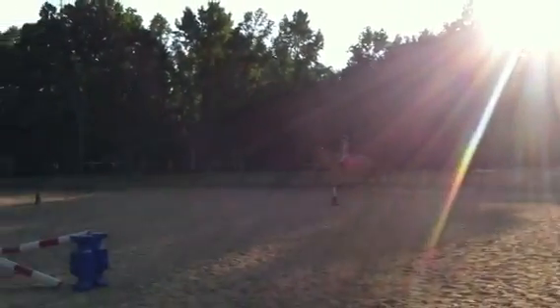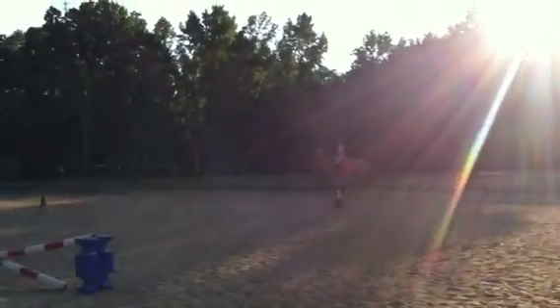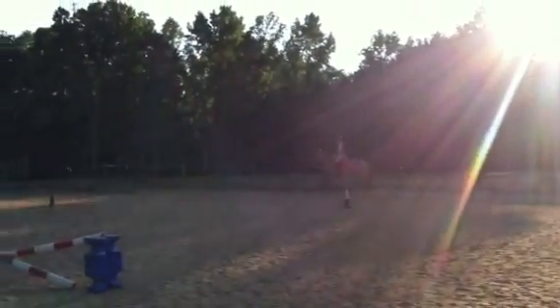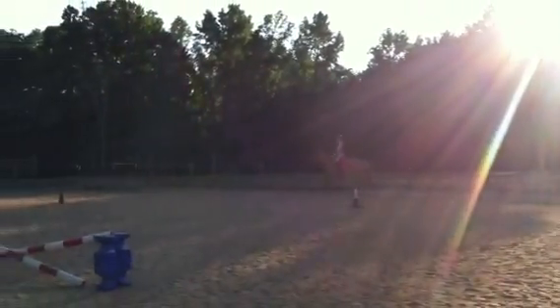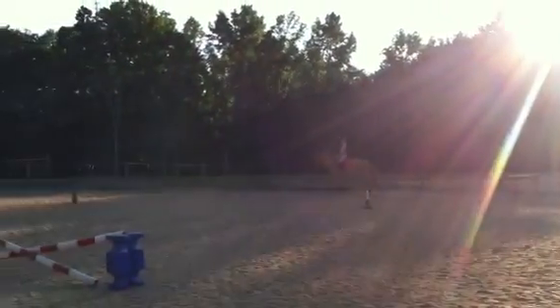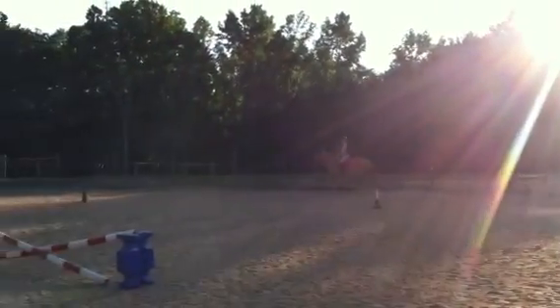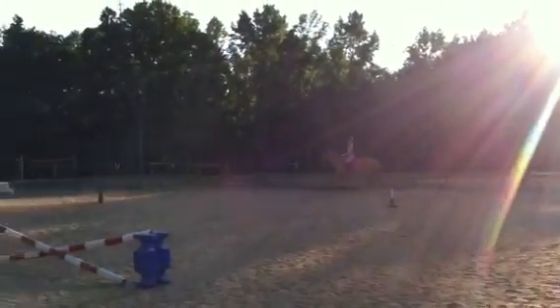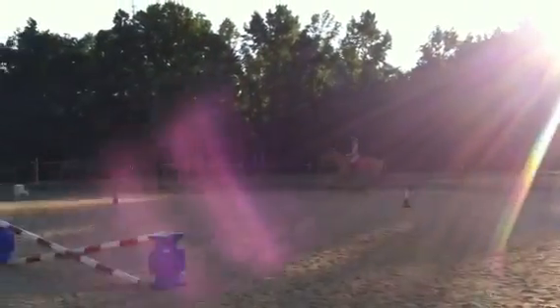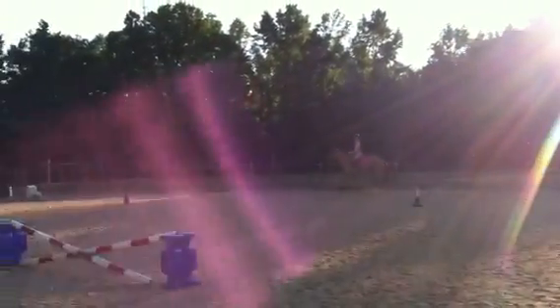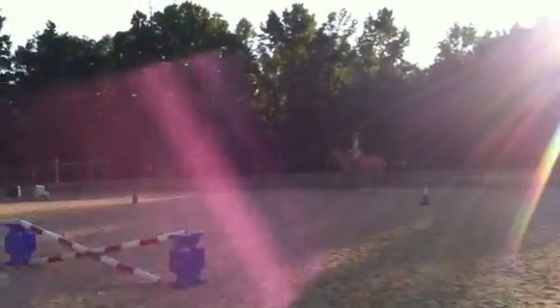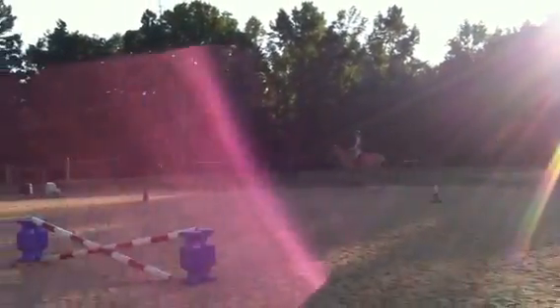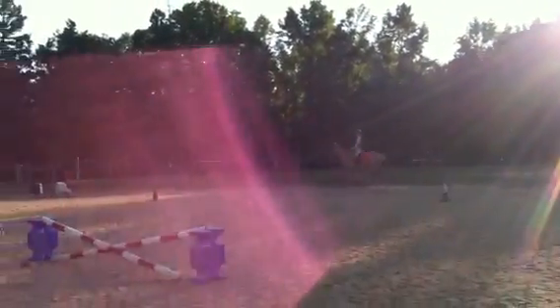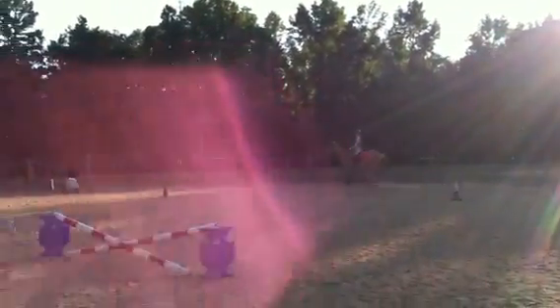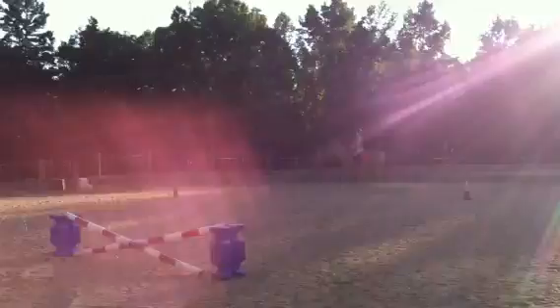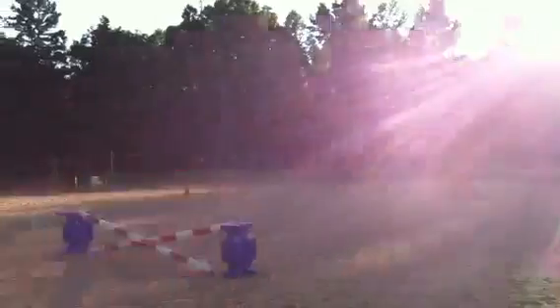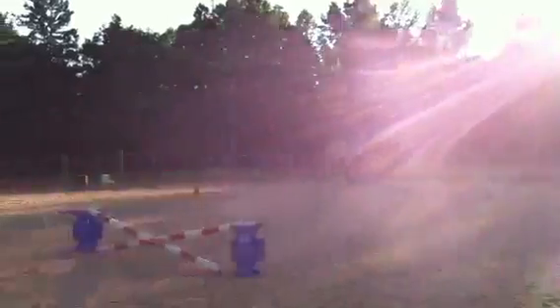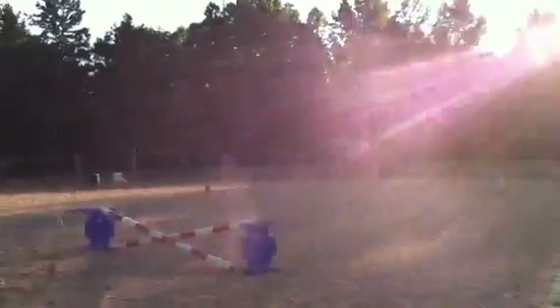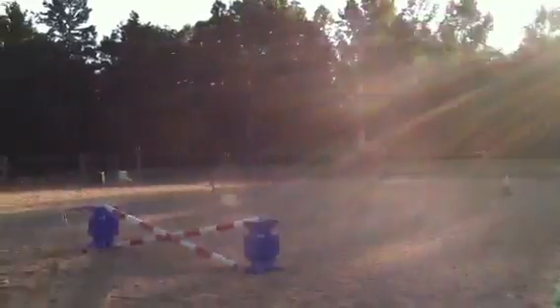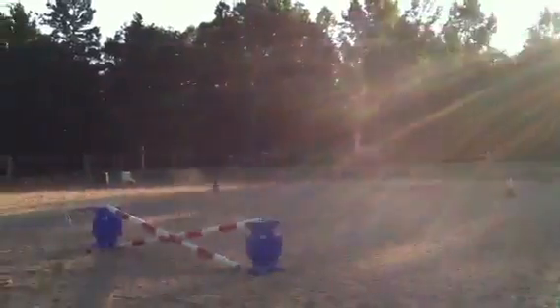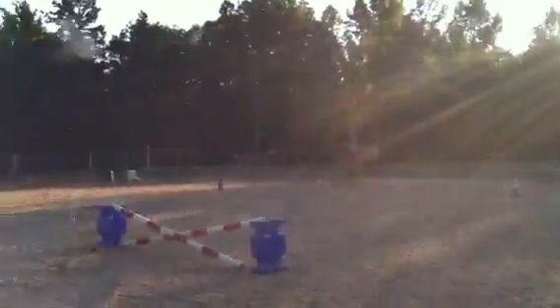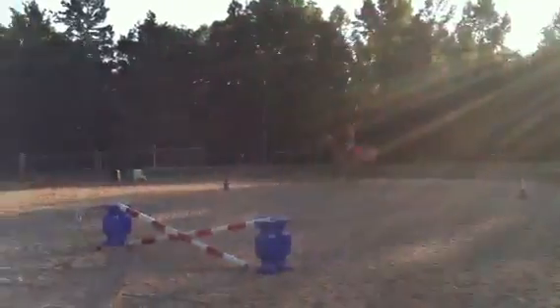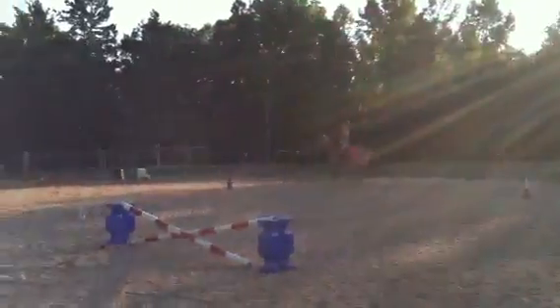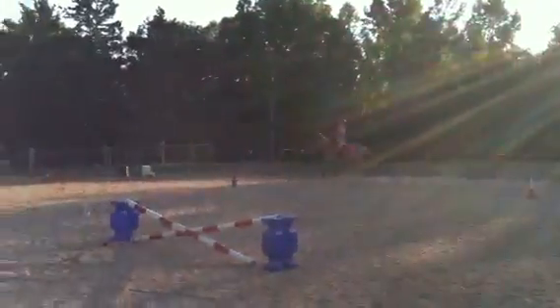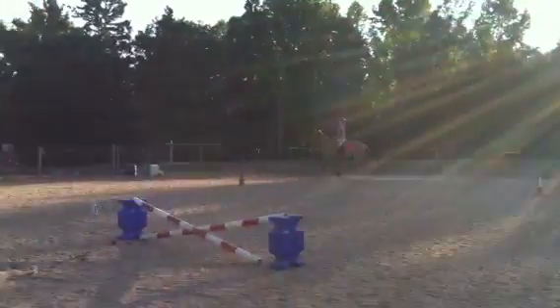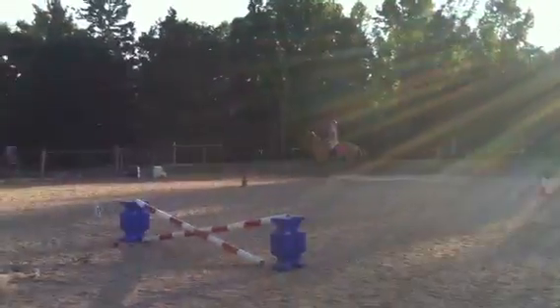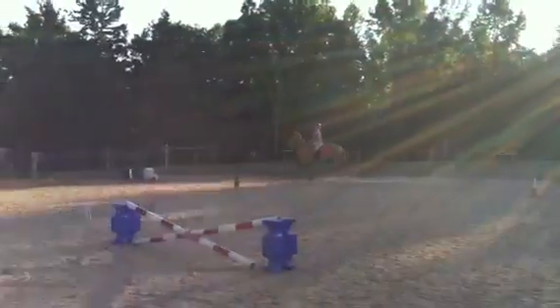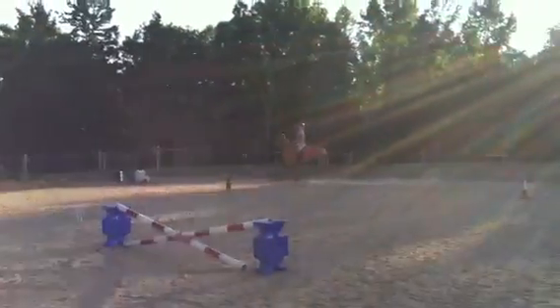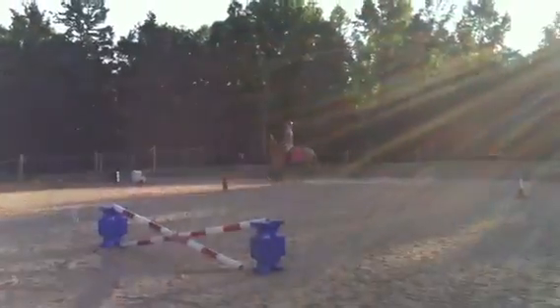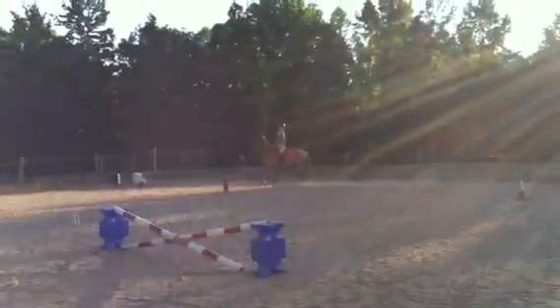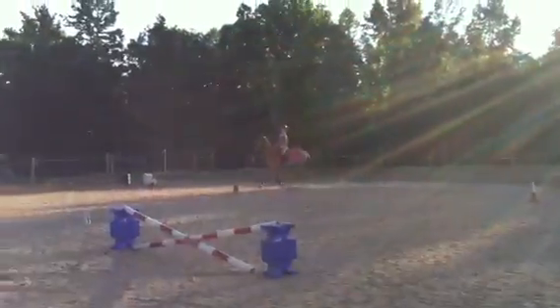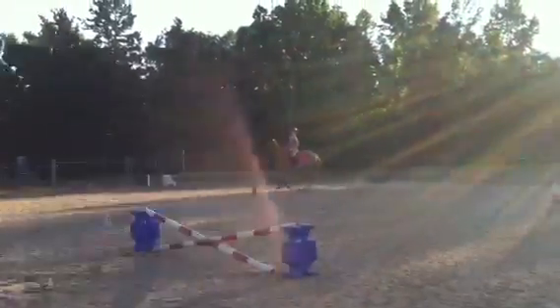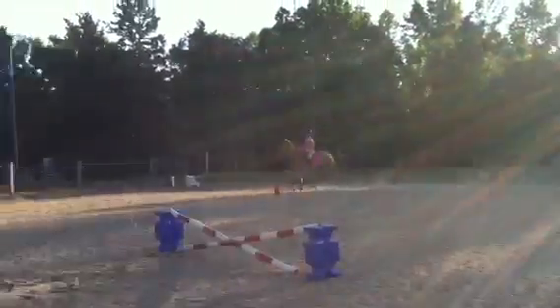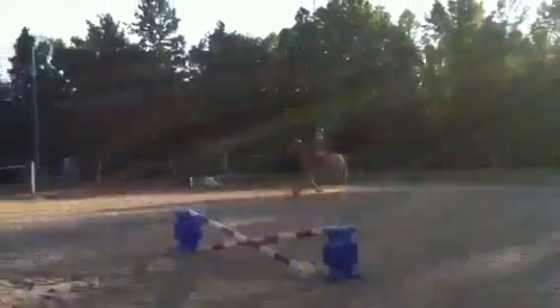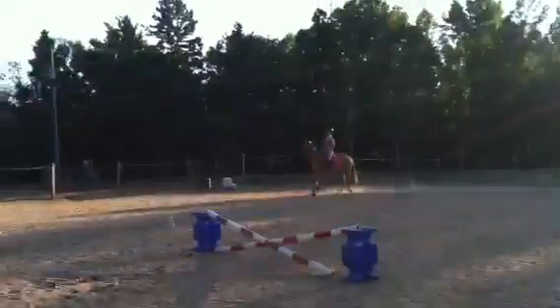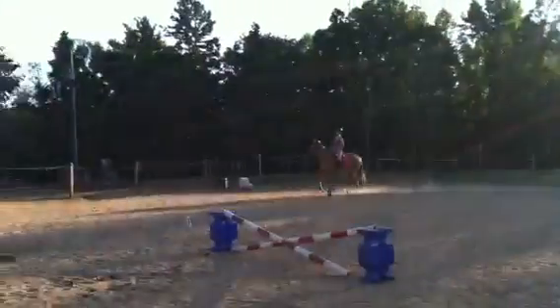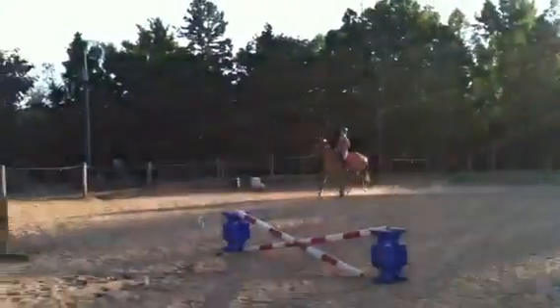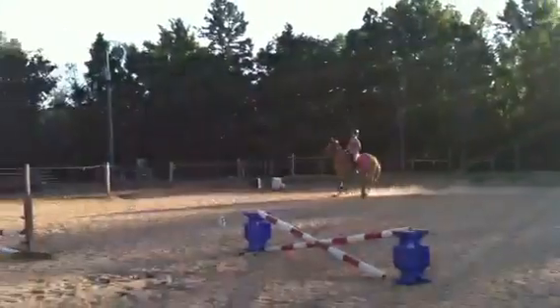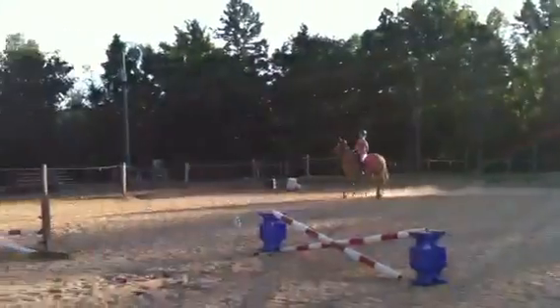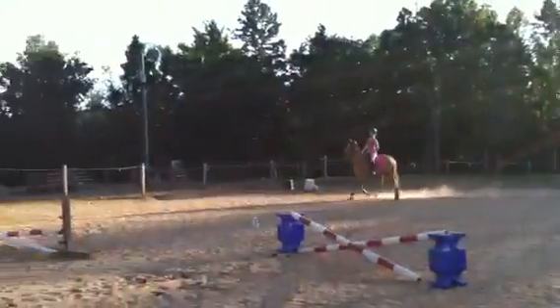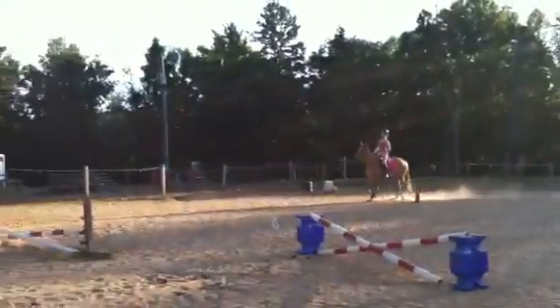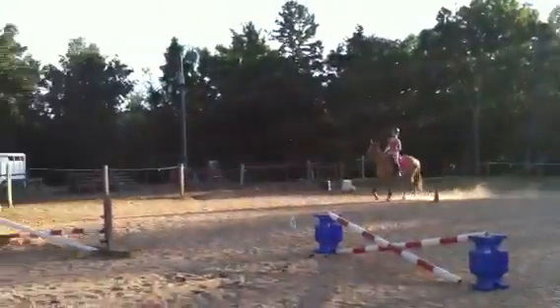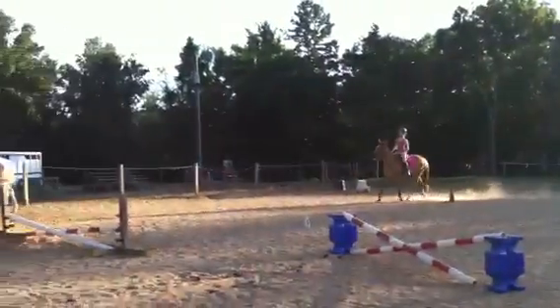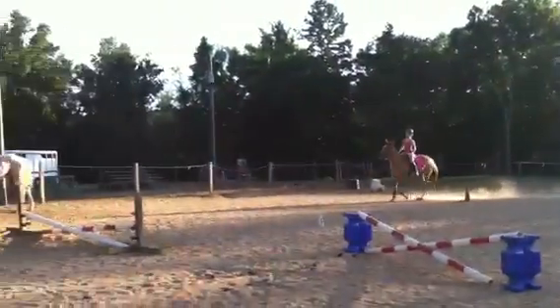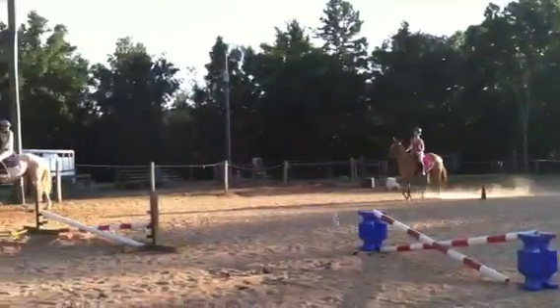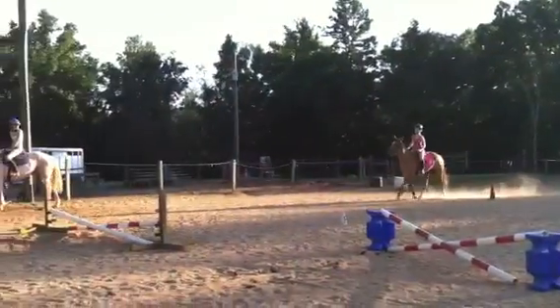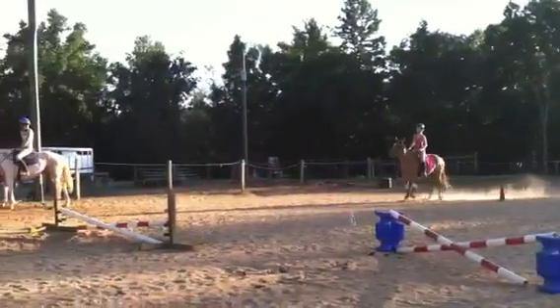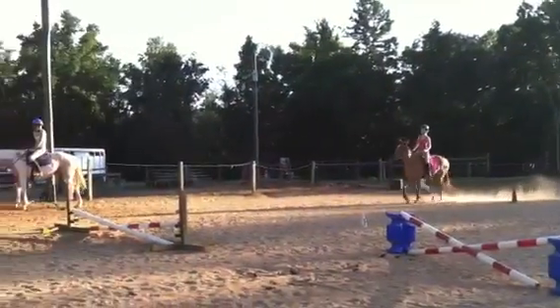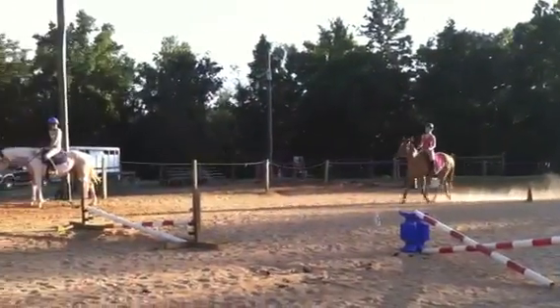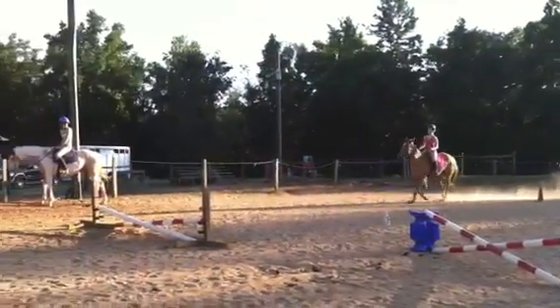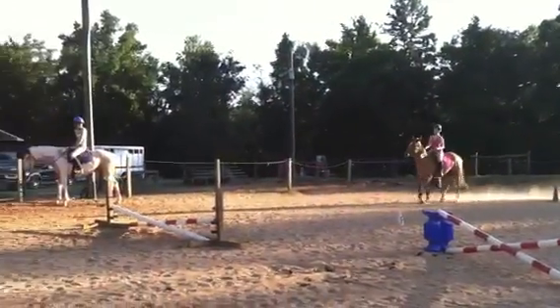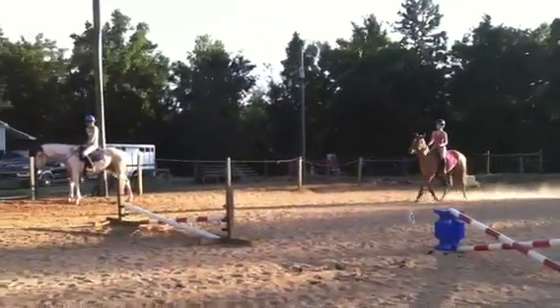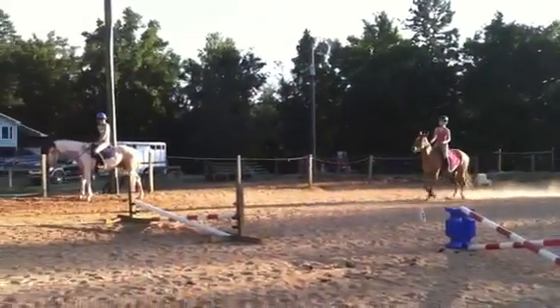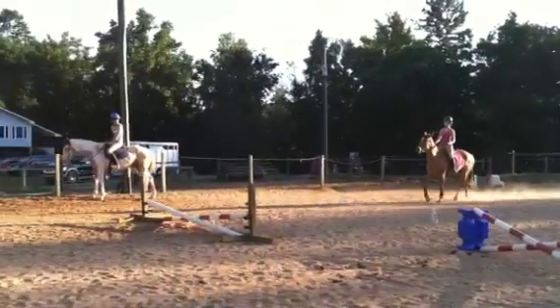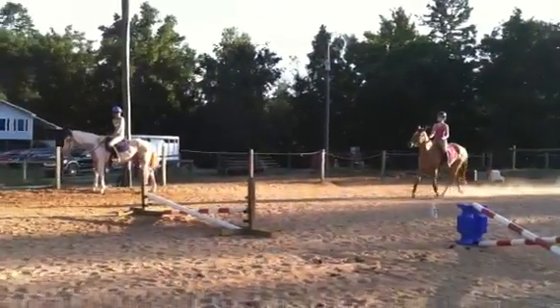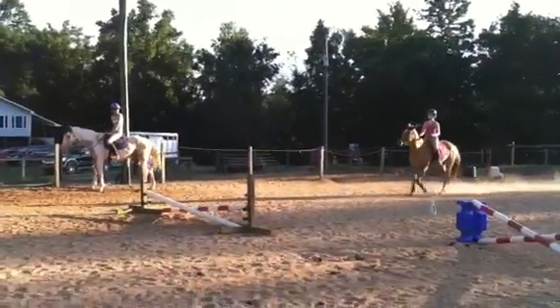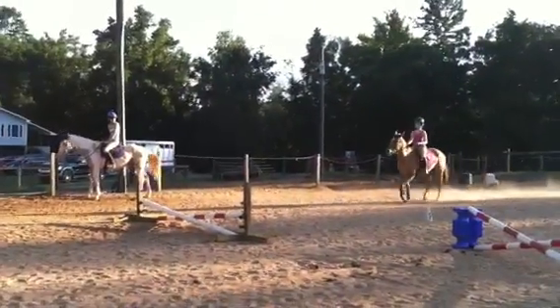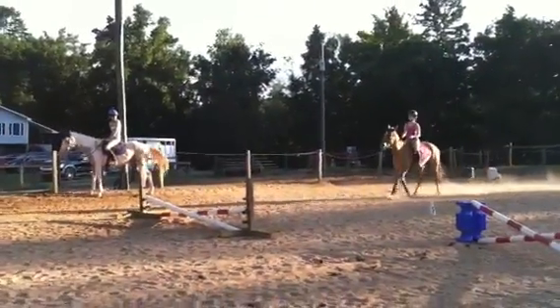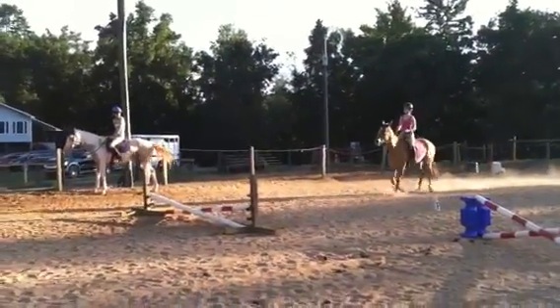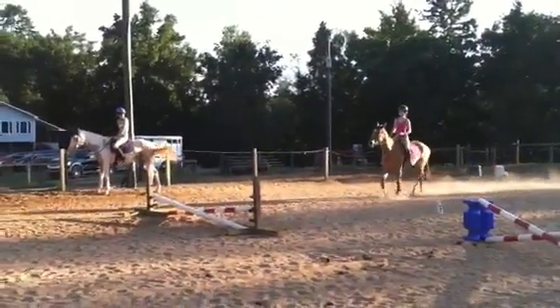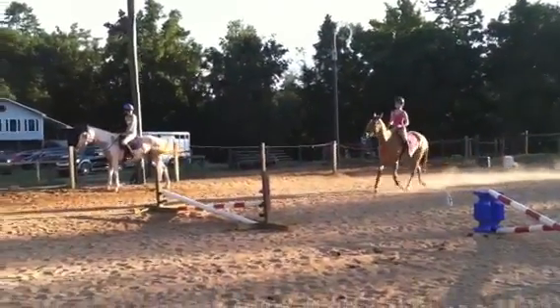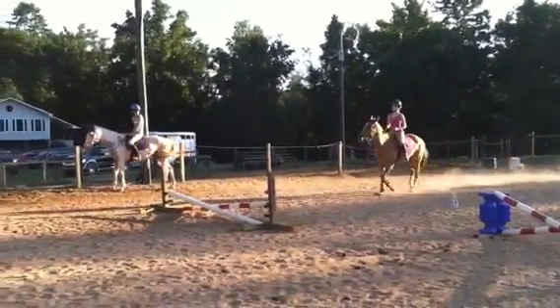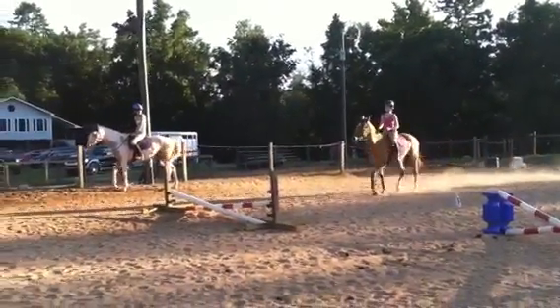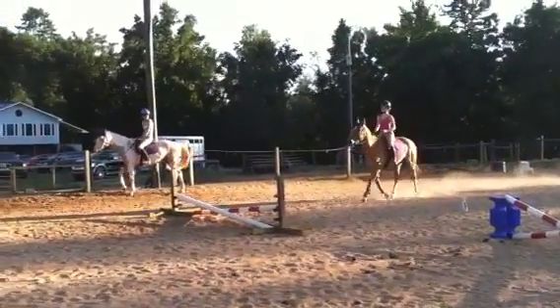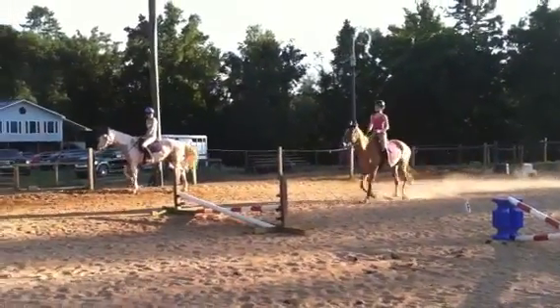Remember what I'm telling everybody: keep your body up in these tight turns. That is the only way your horse will stay balanced enough to make the next jump.